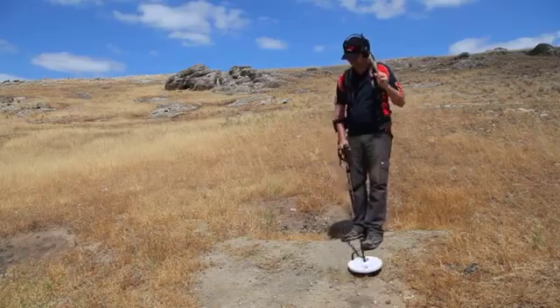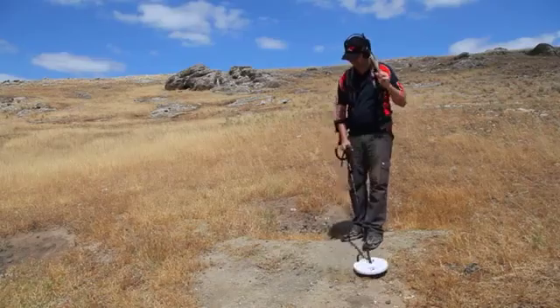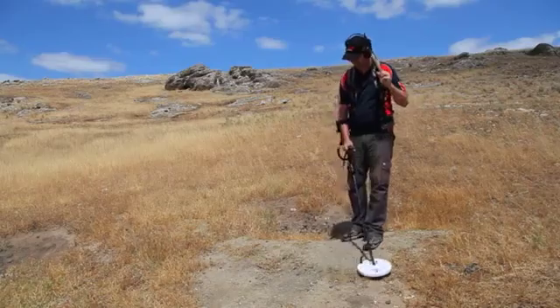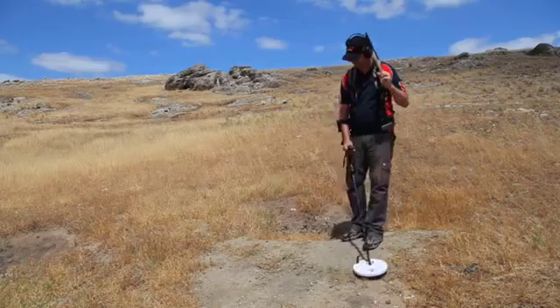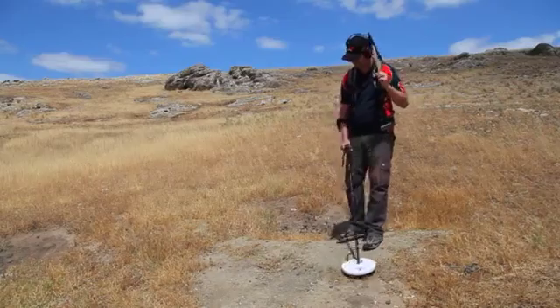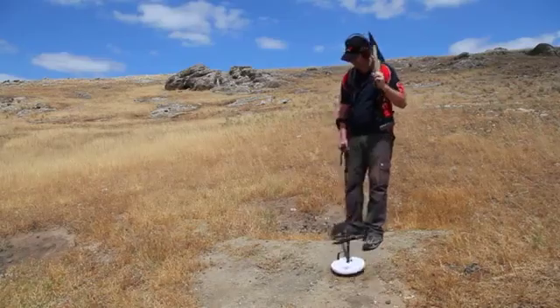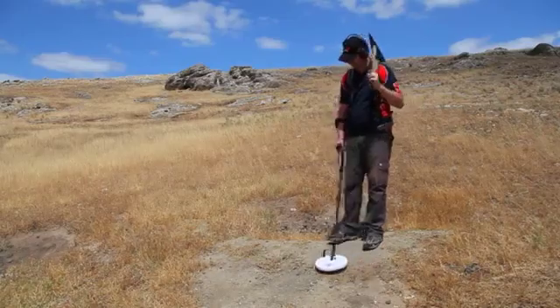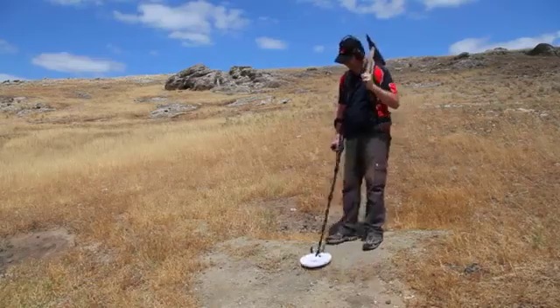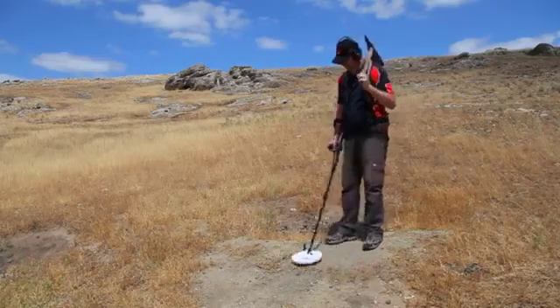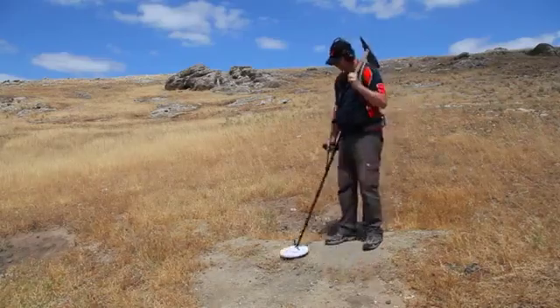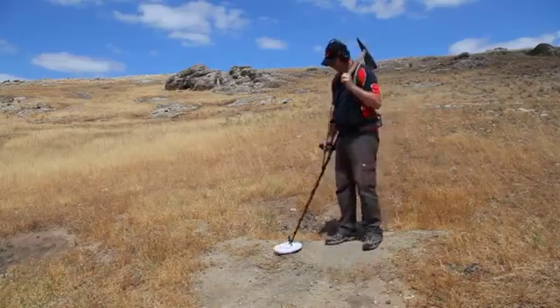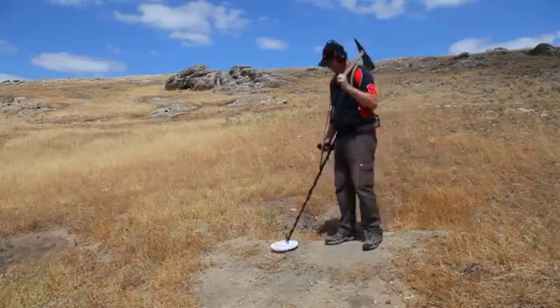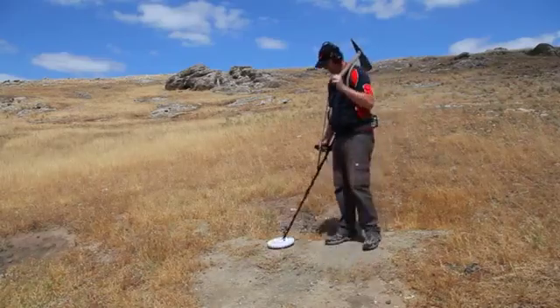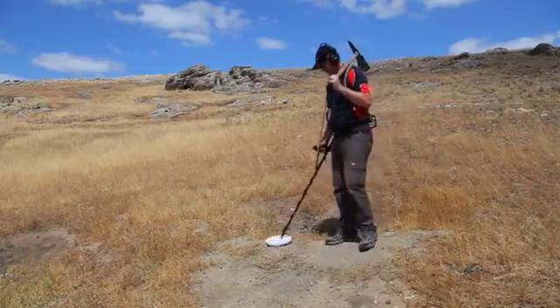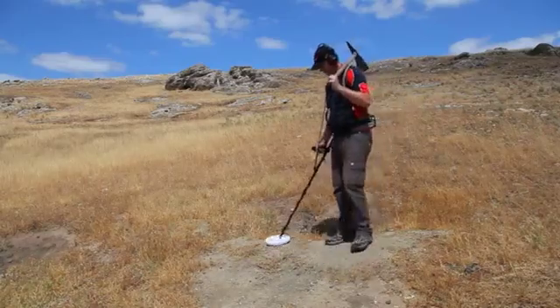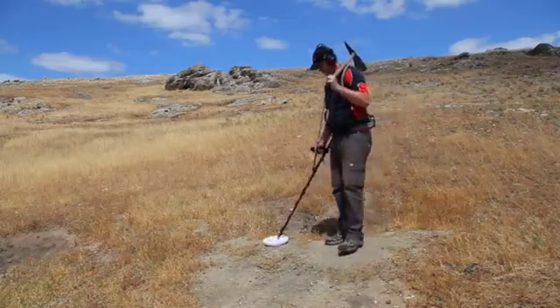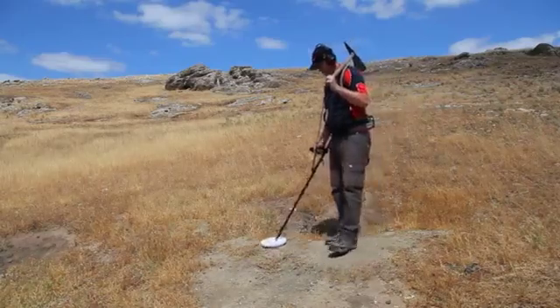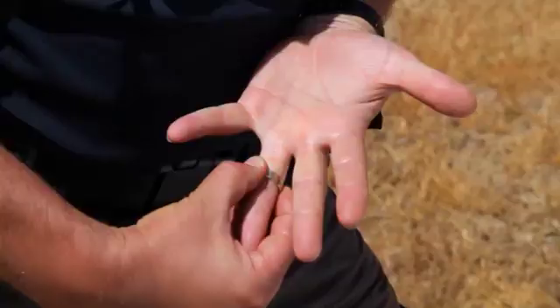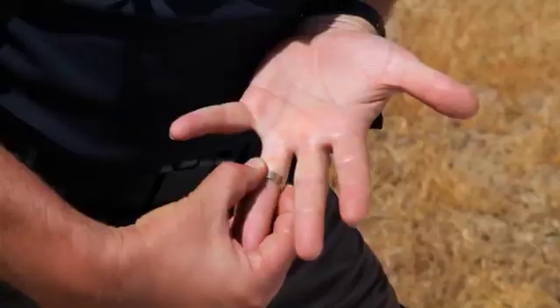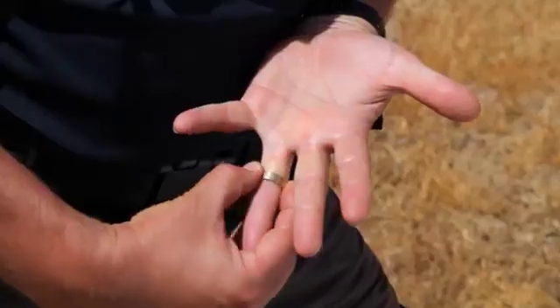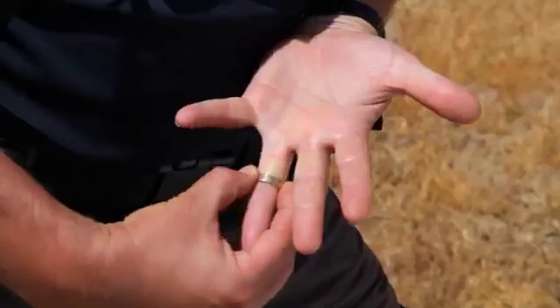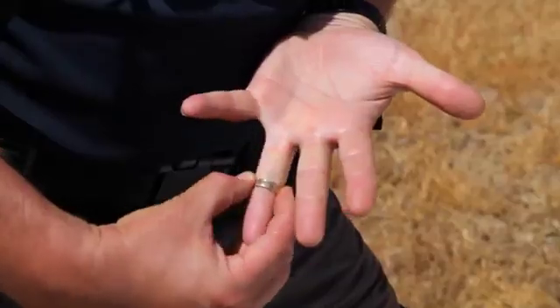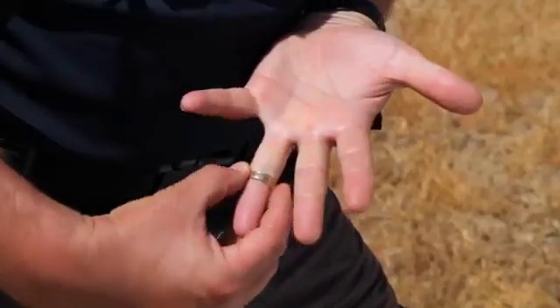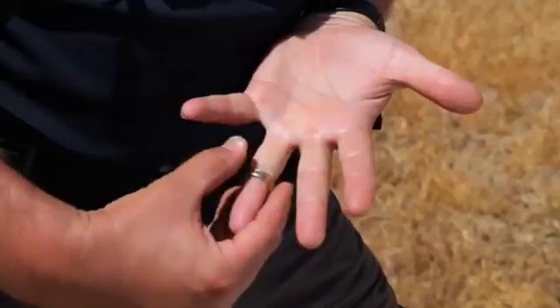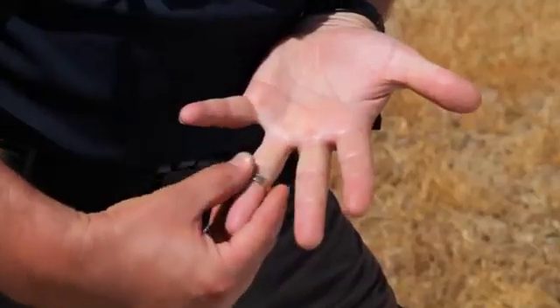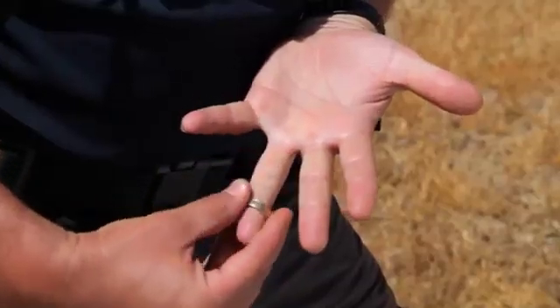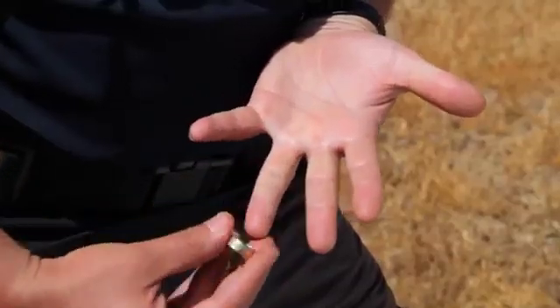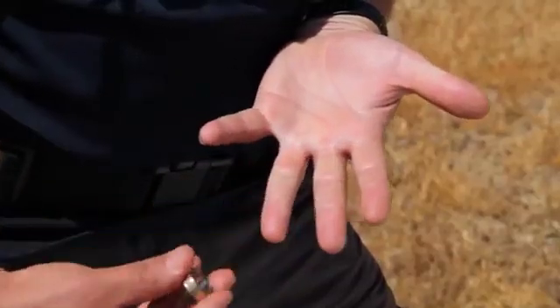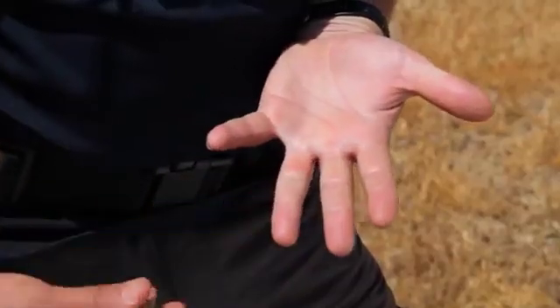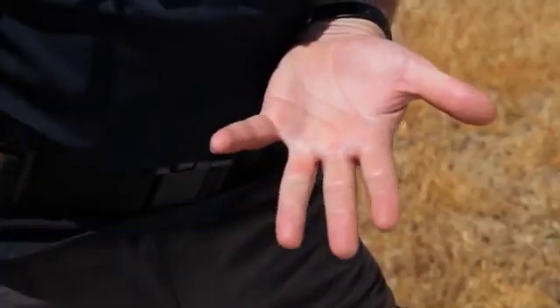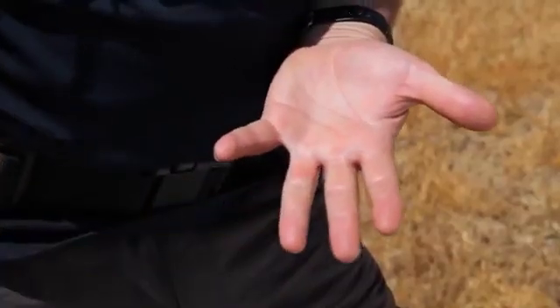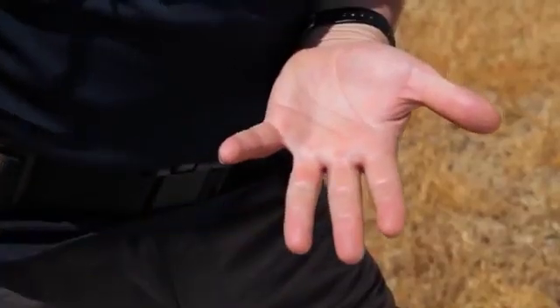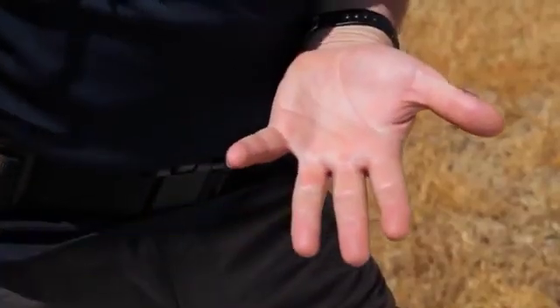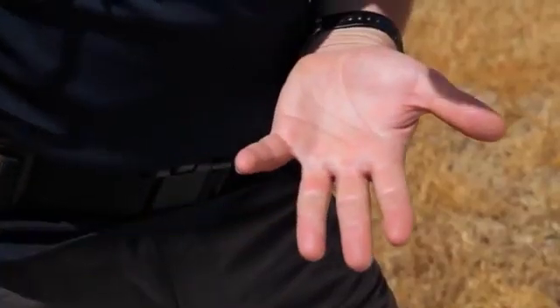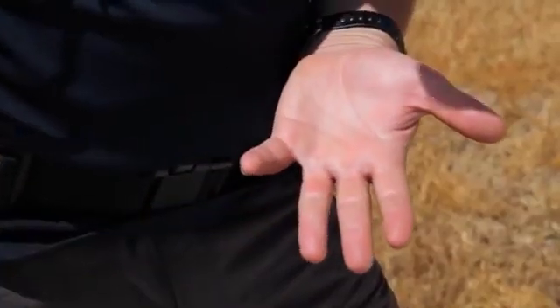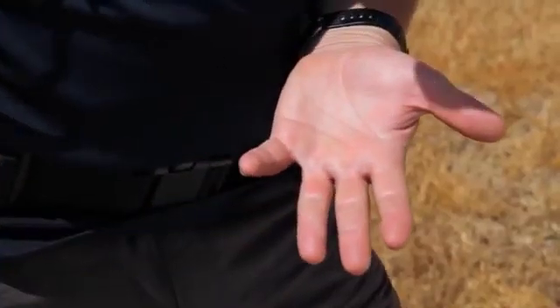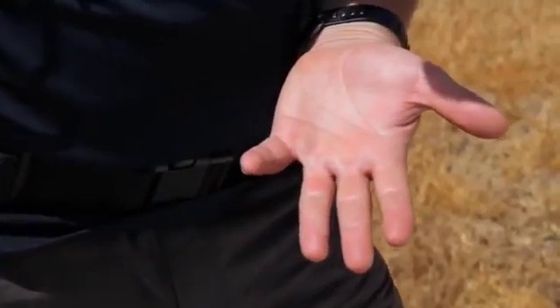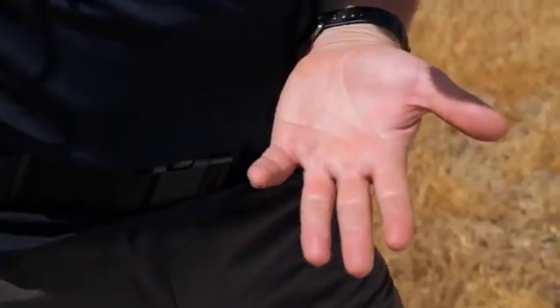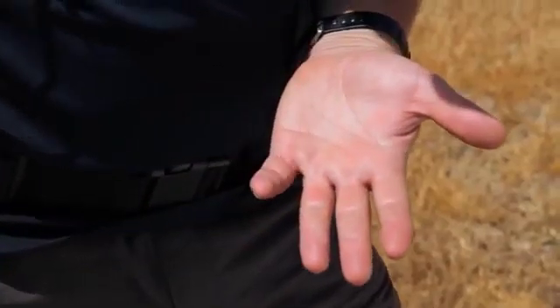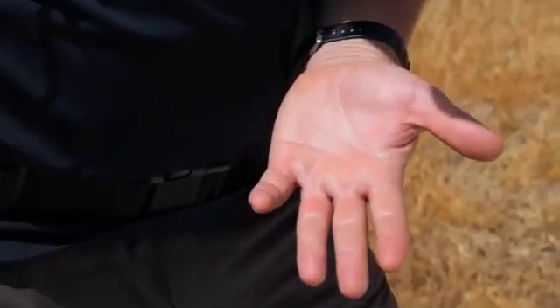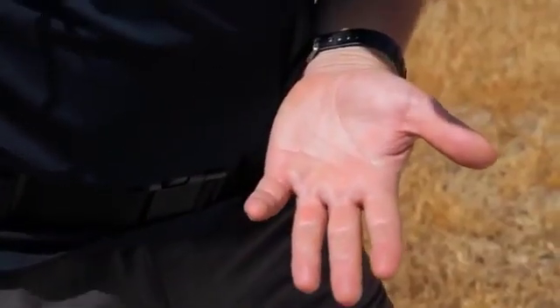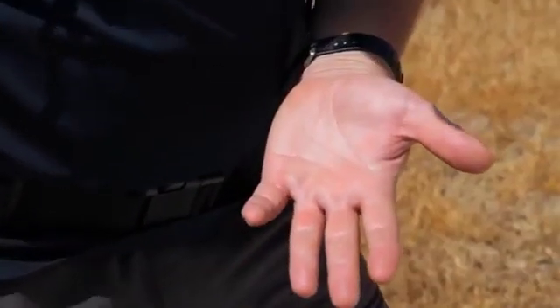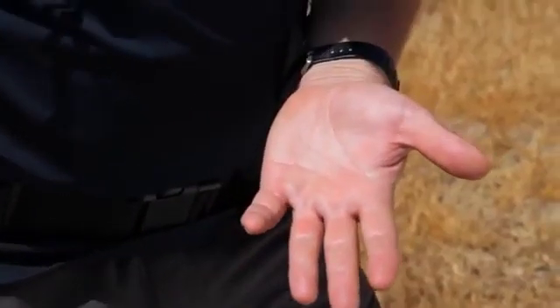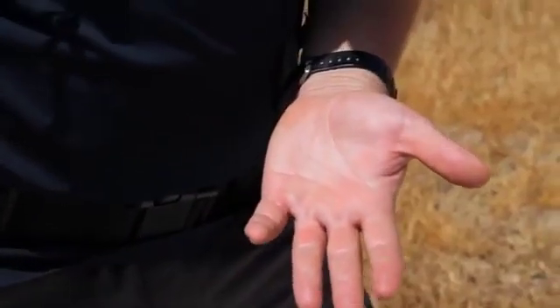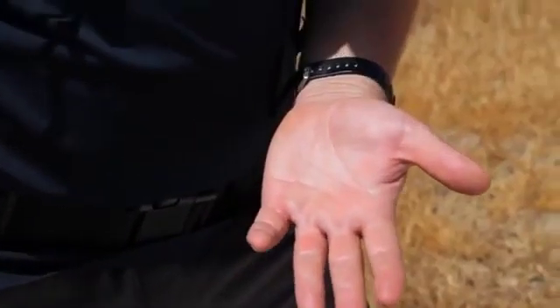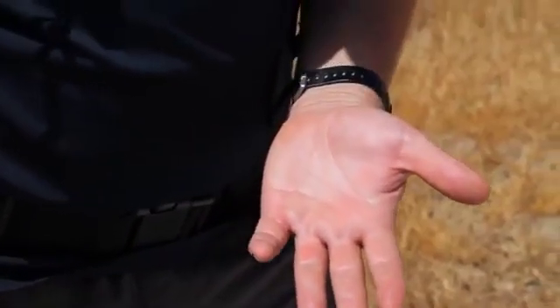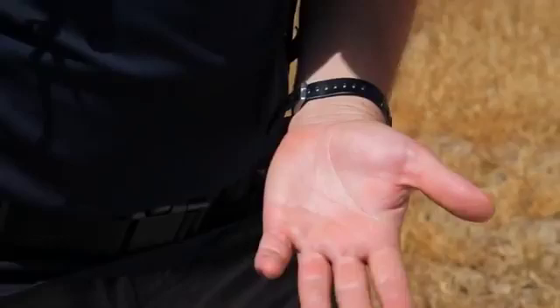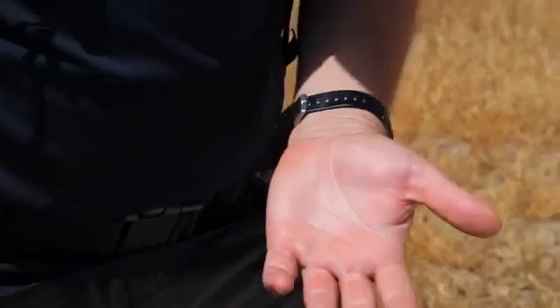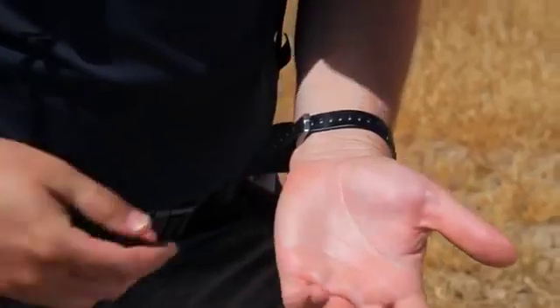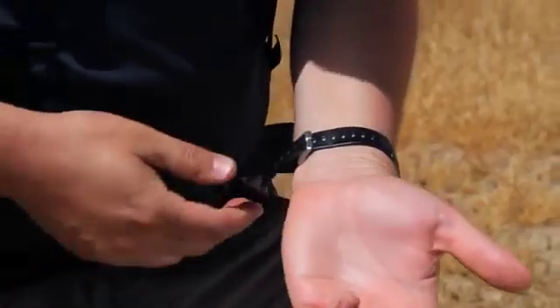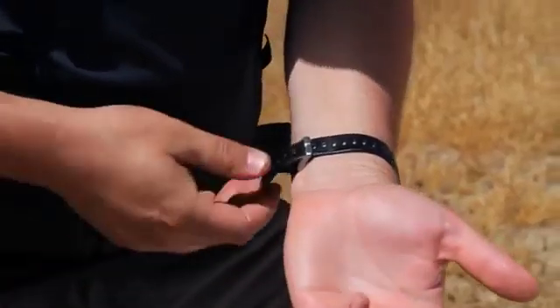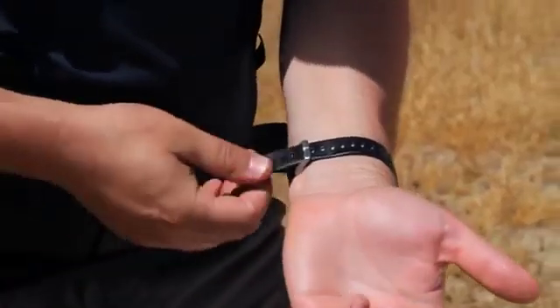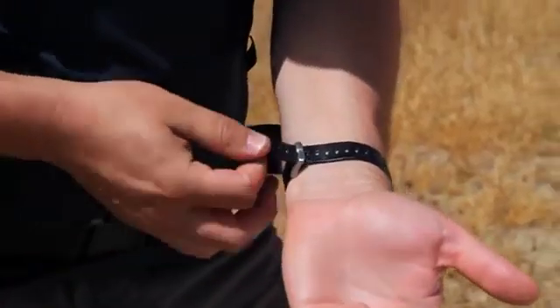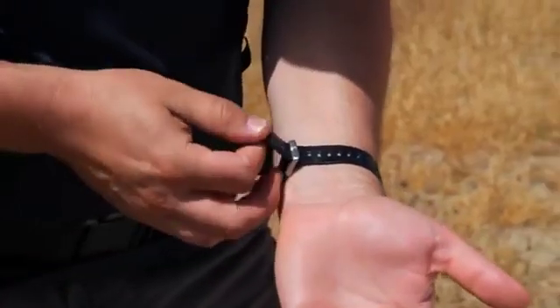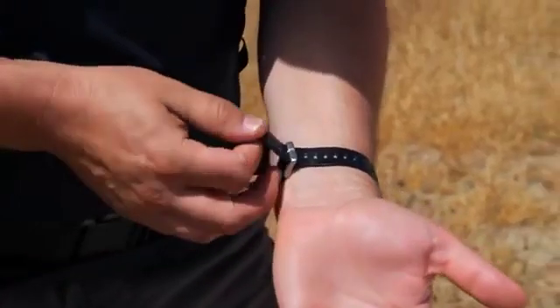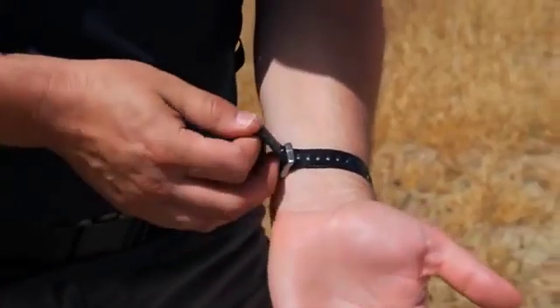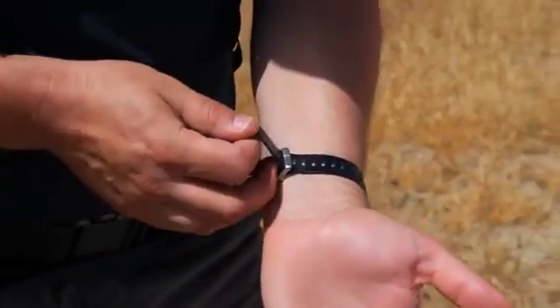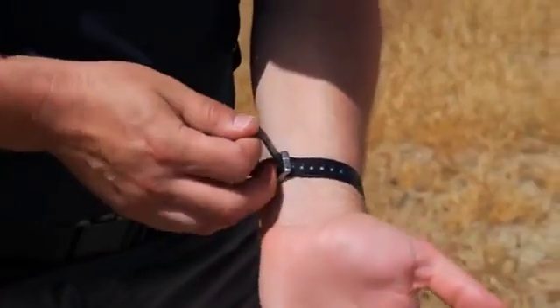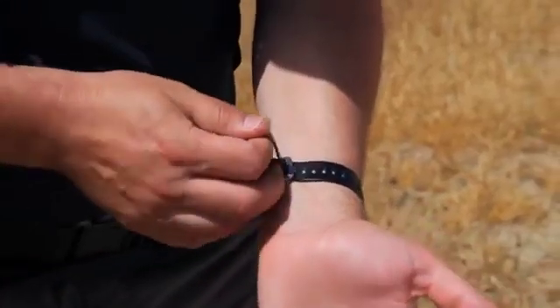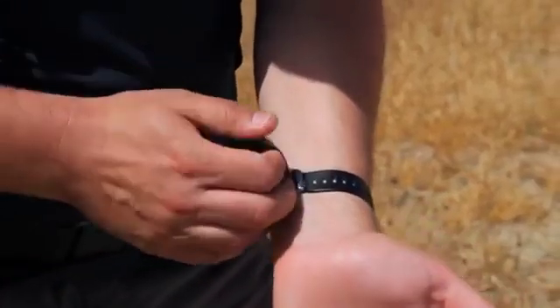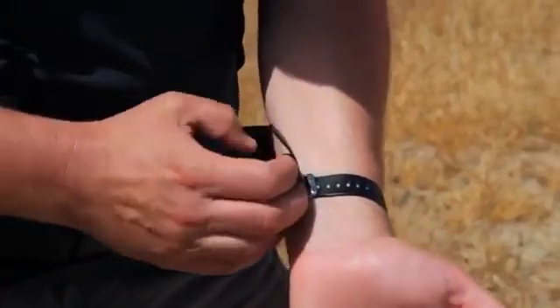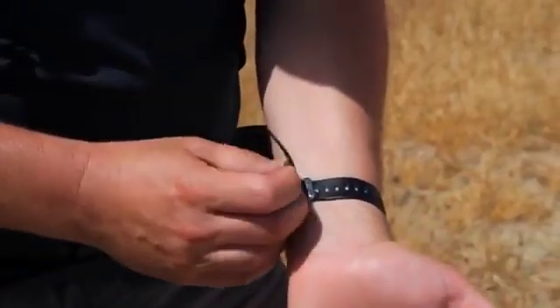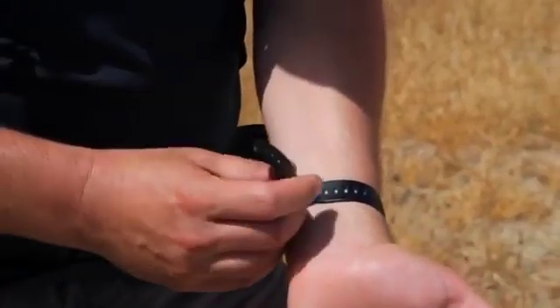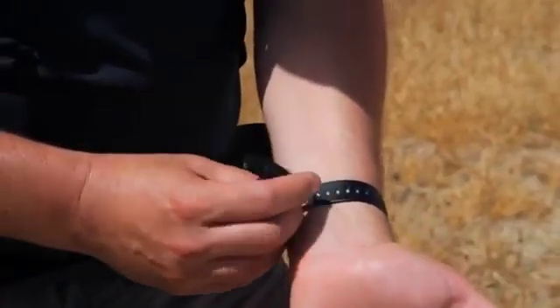Do not wear steel cap boots, a watch, rings or other metal jewellery.